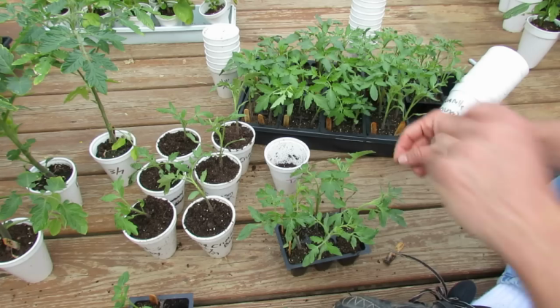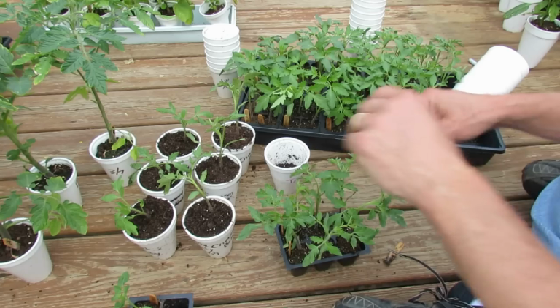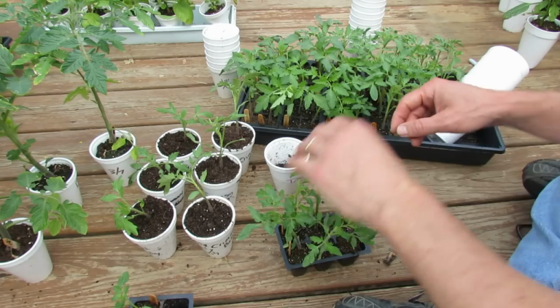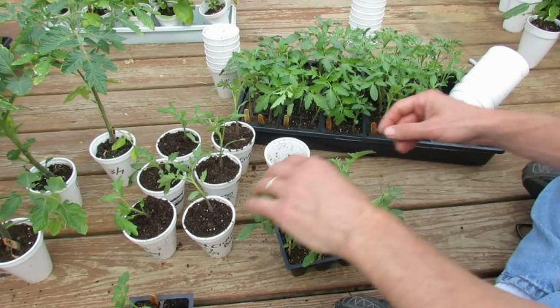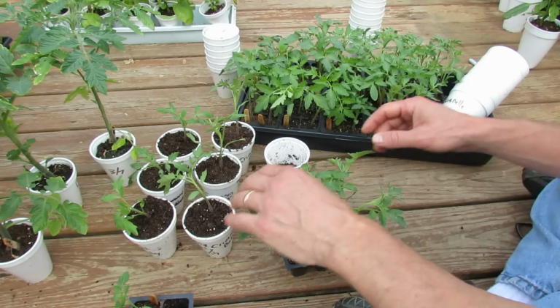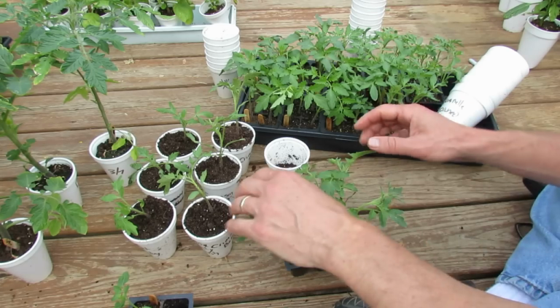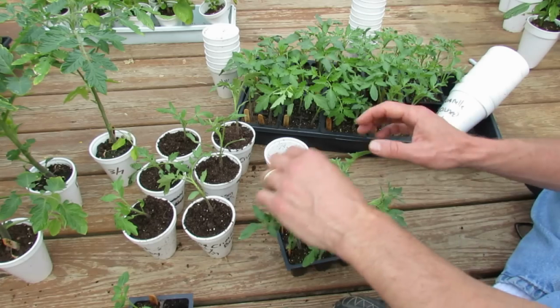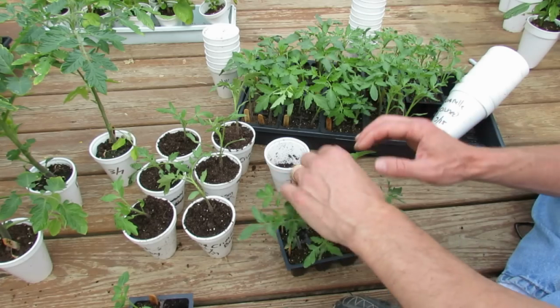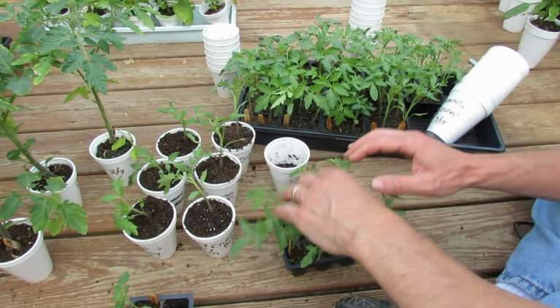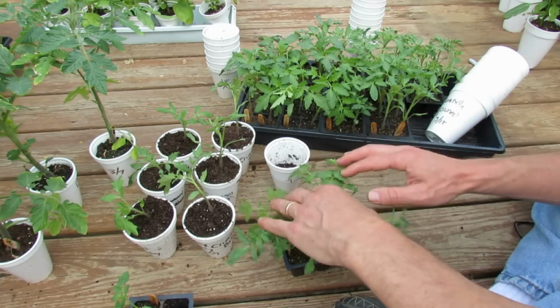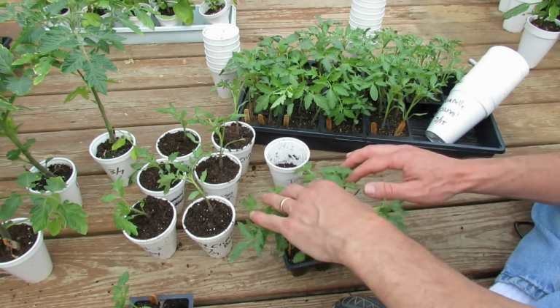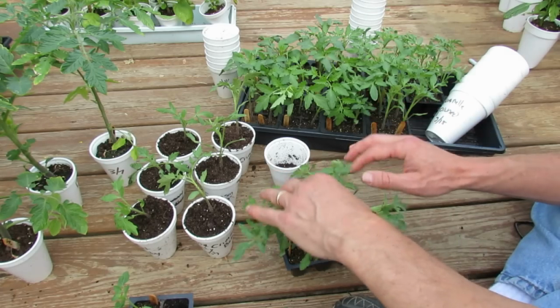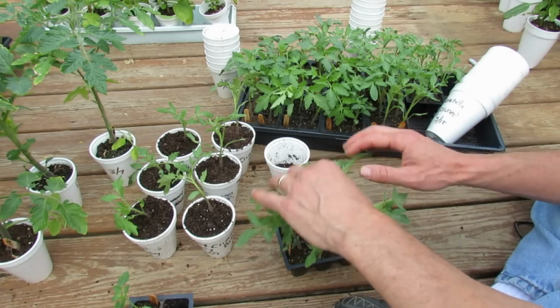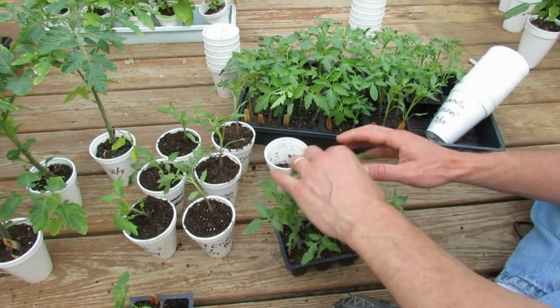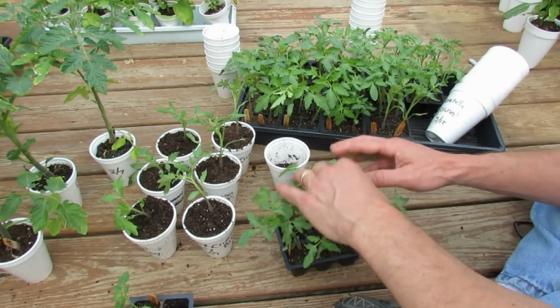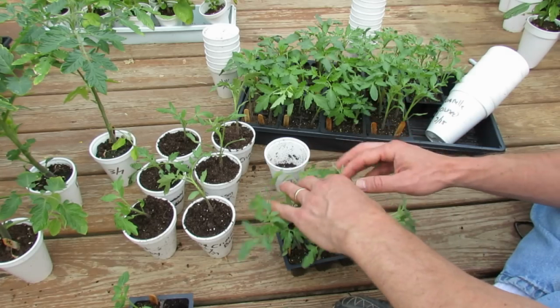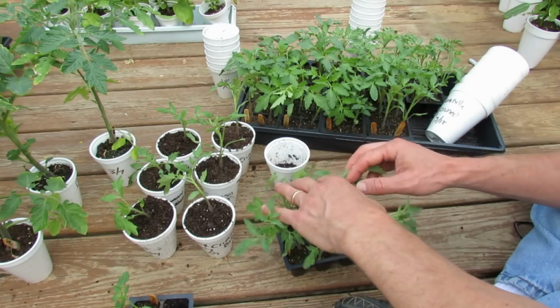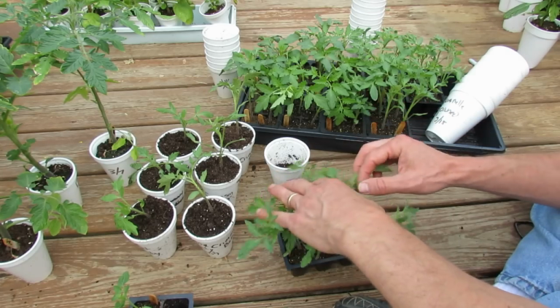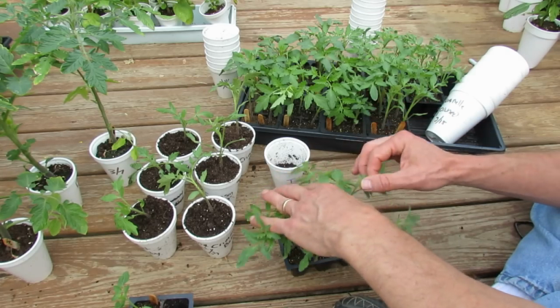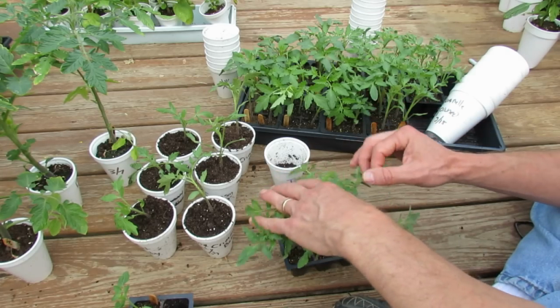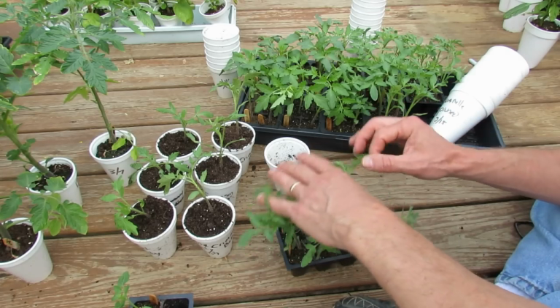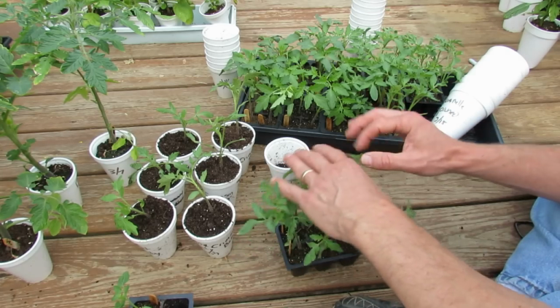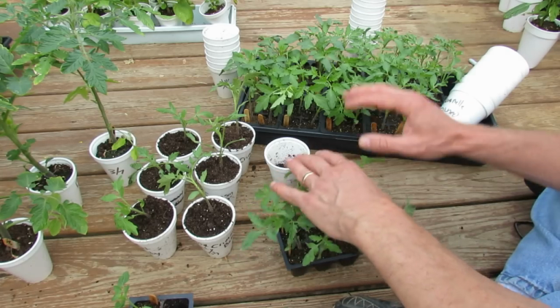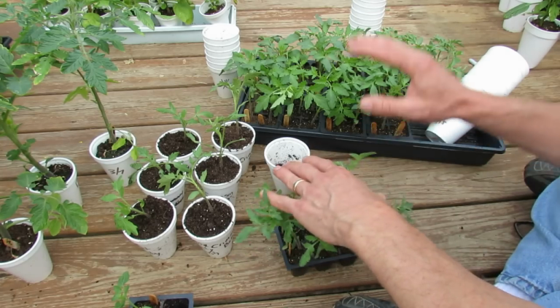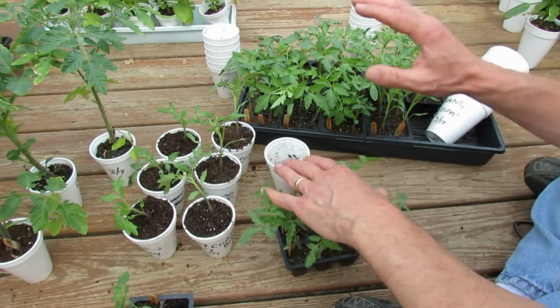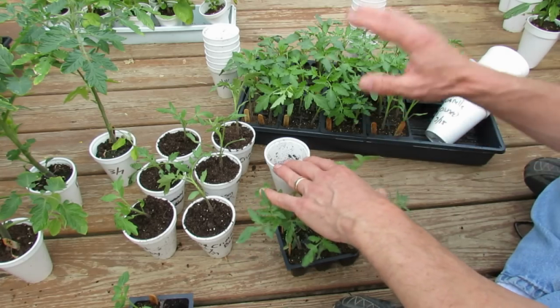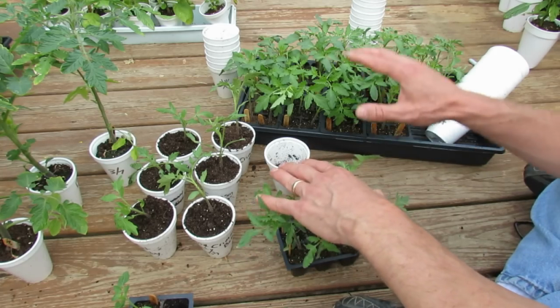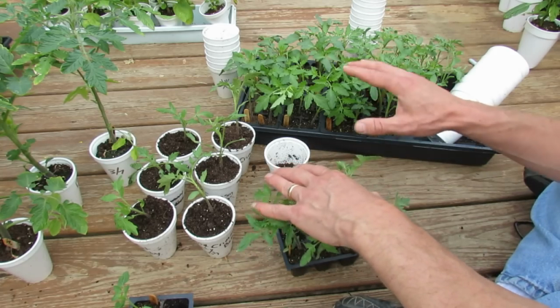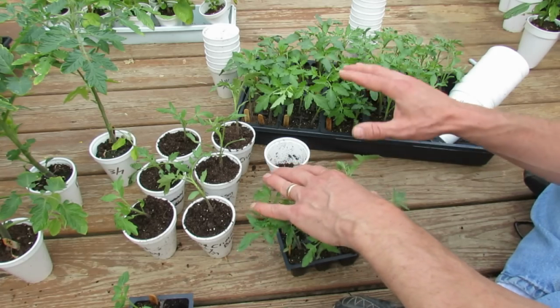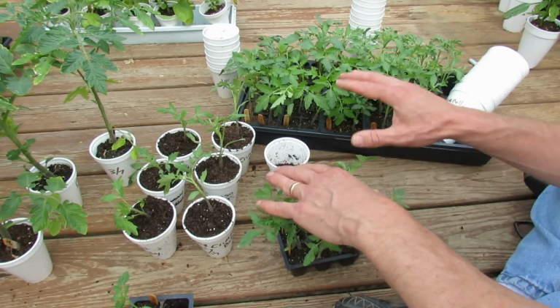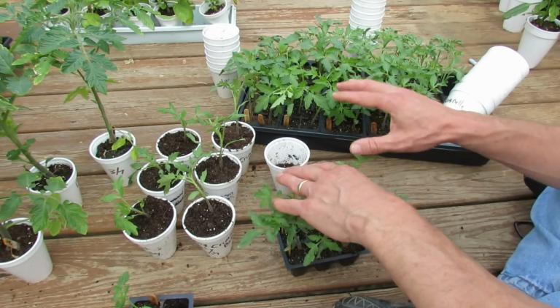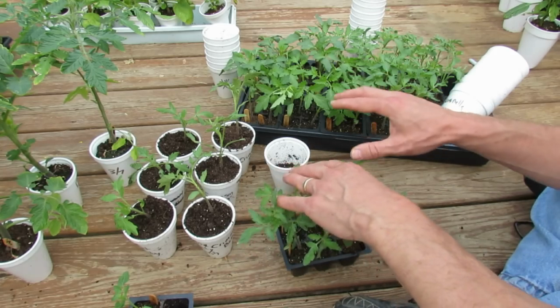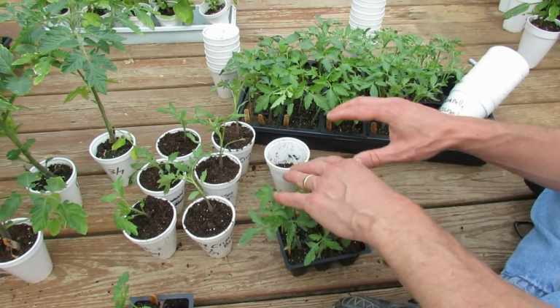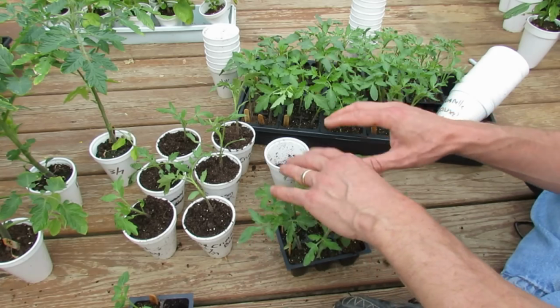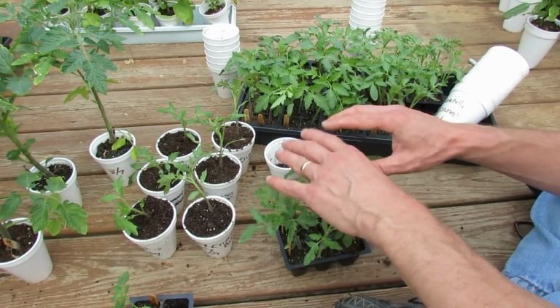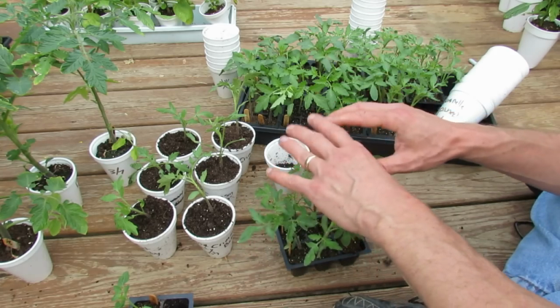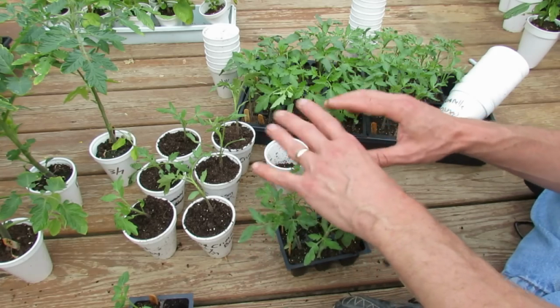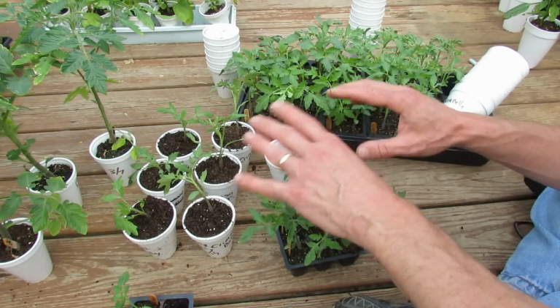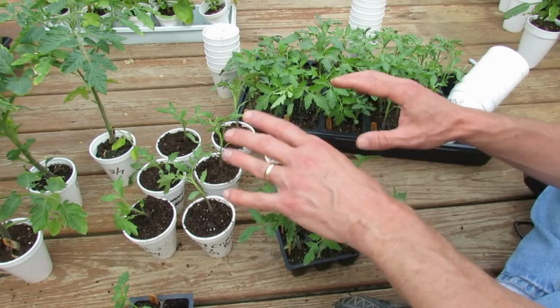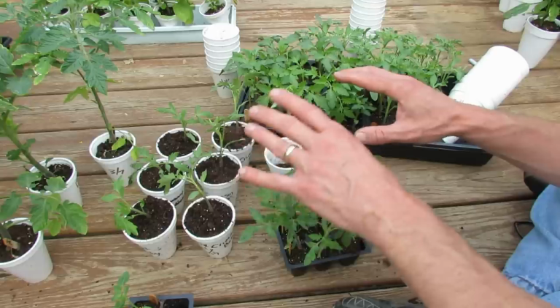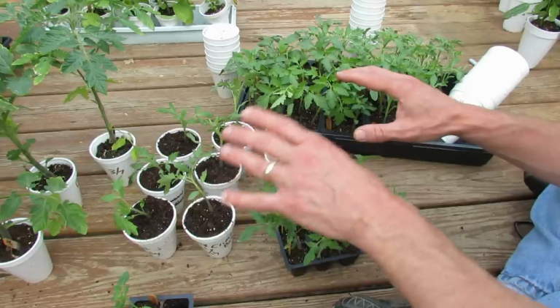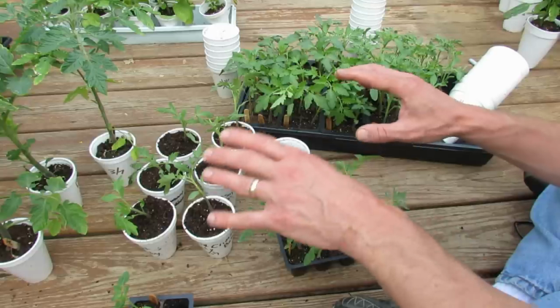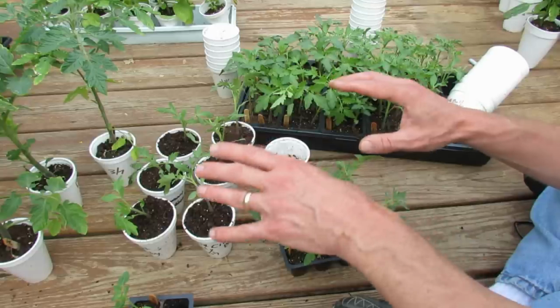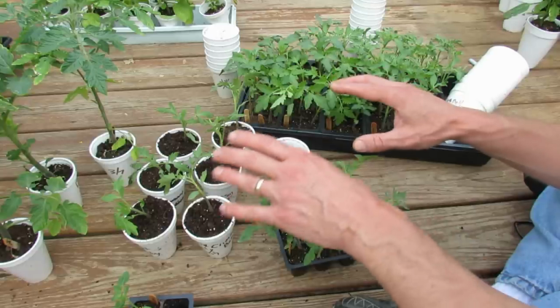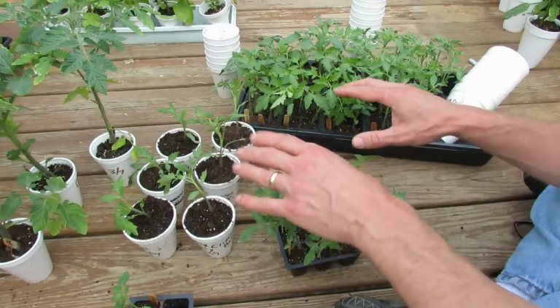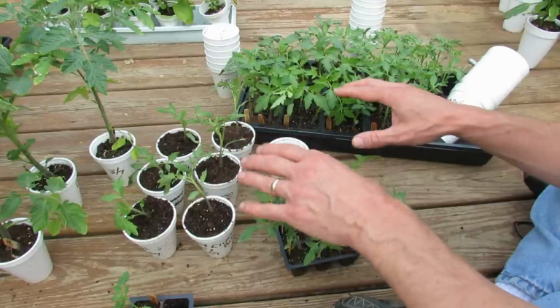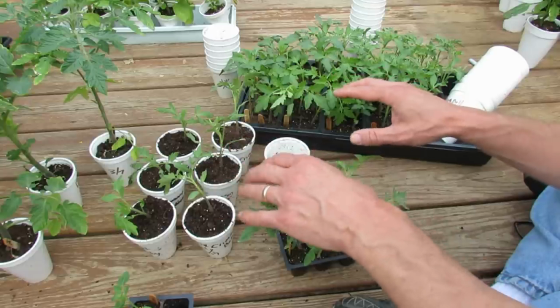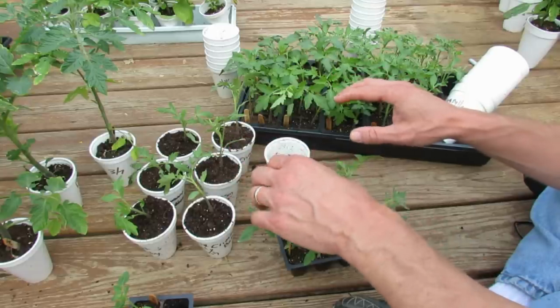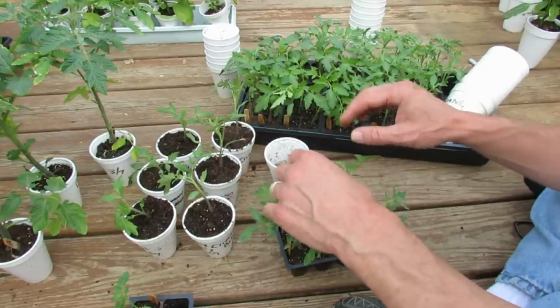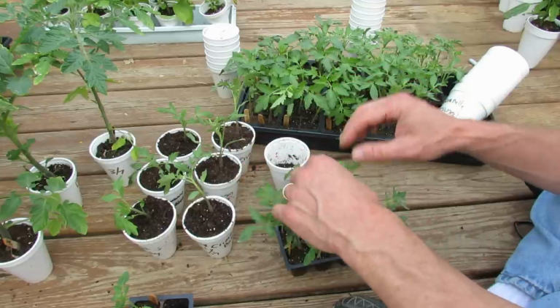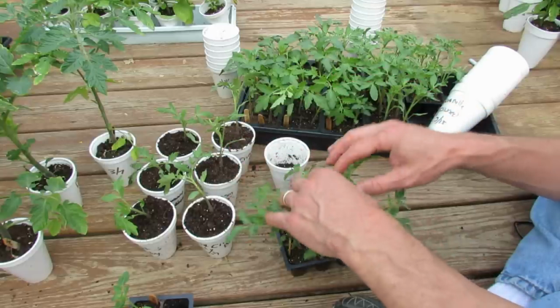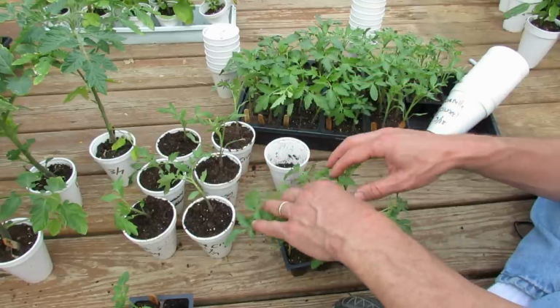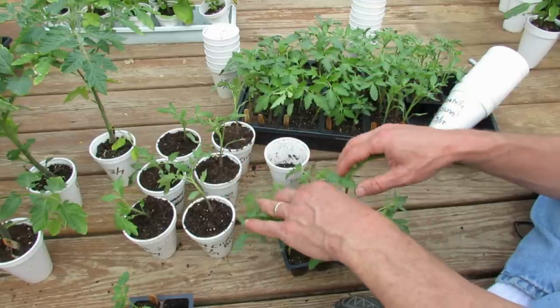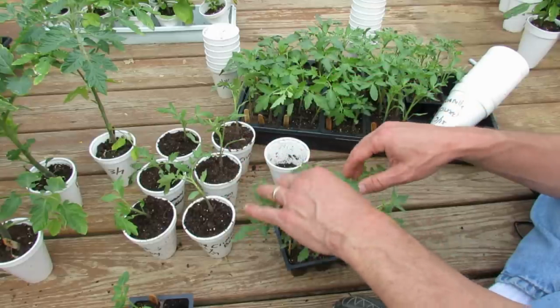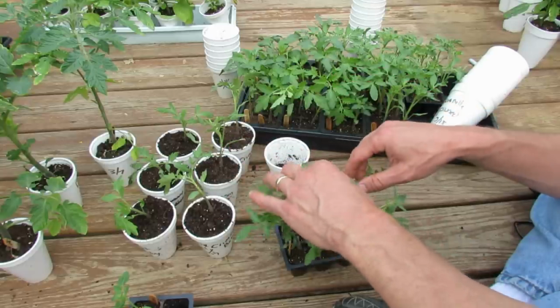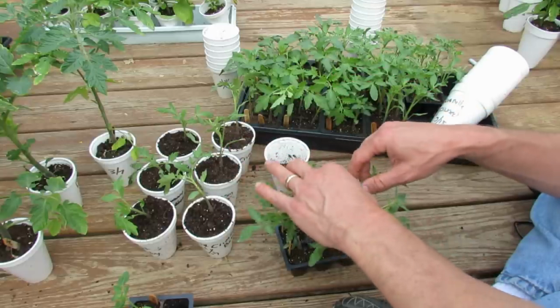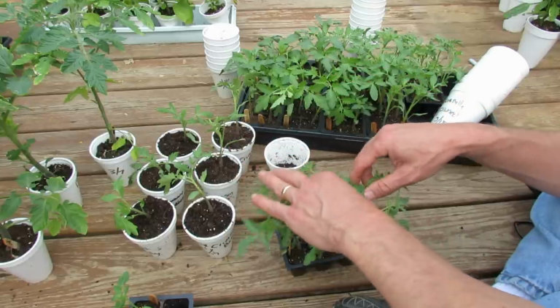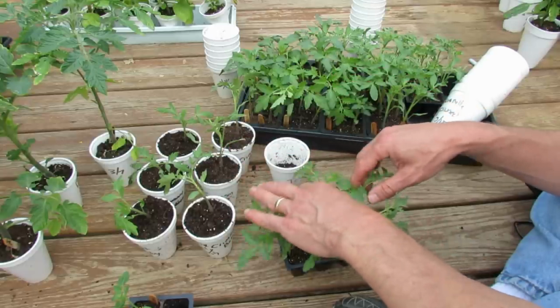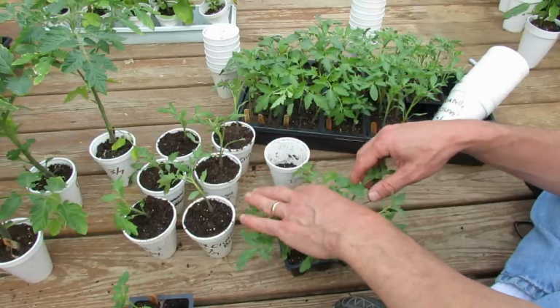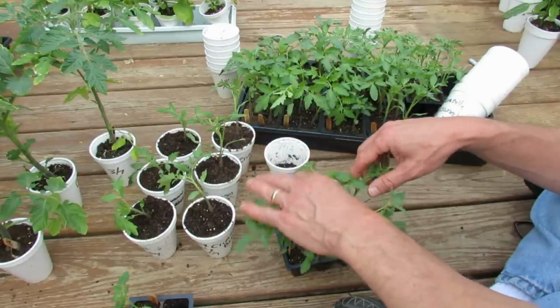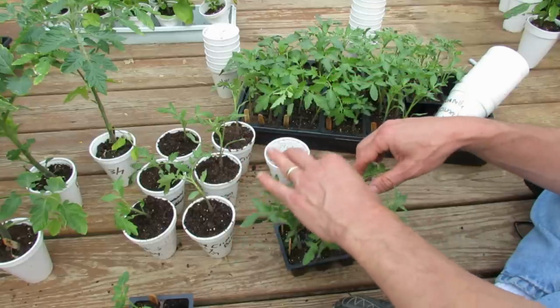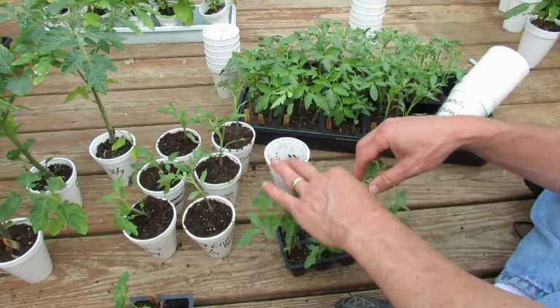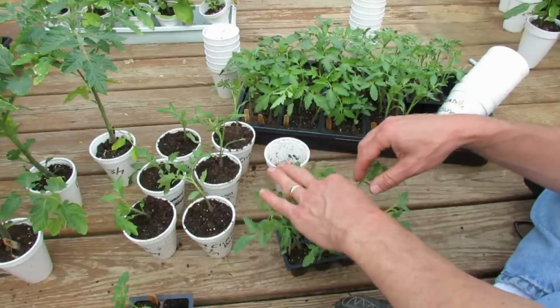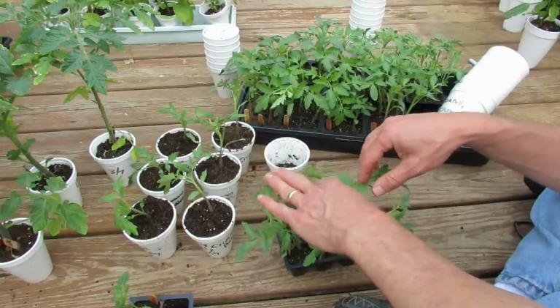Welcome to the Rustic Garden. Today I want to talk about tomato transplants — a couple ways that you can do it, but most importantly answer a couple of questions.